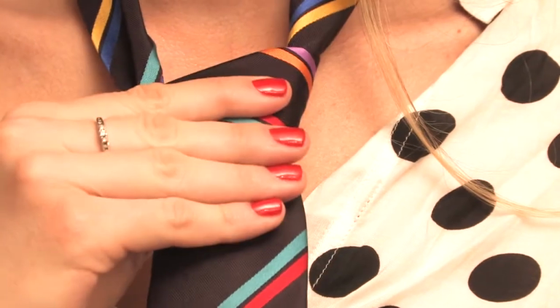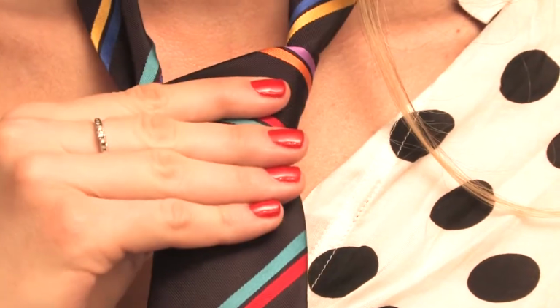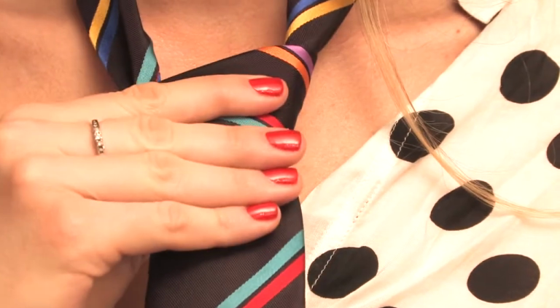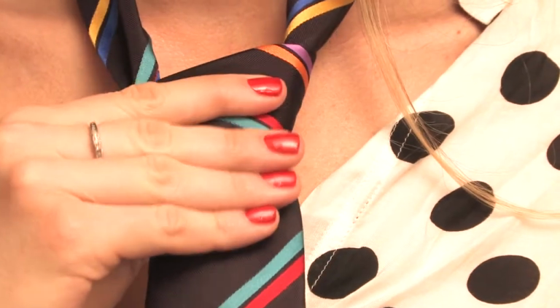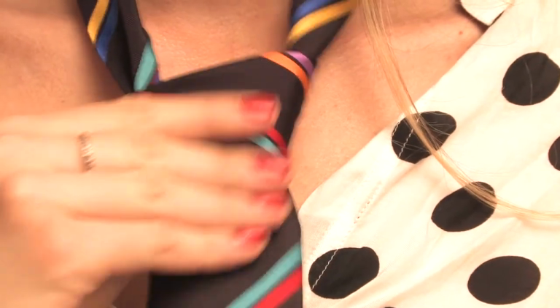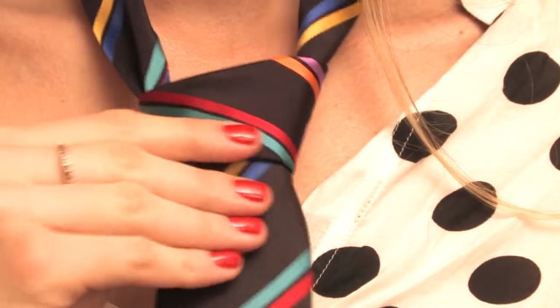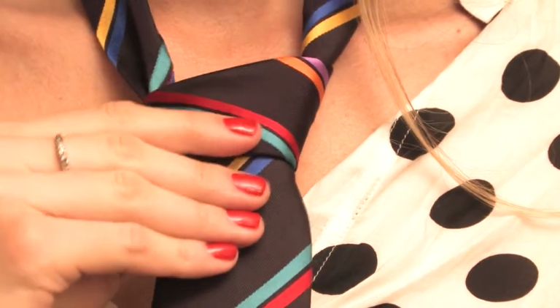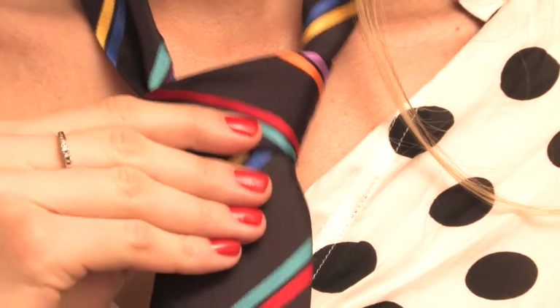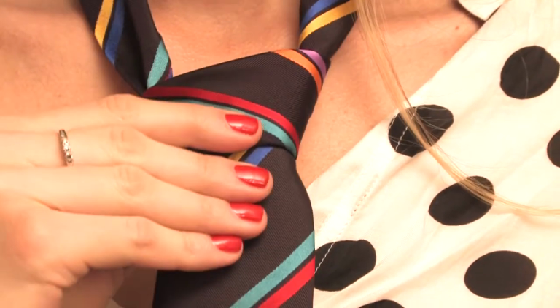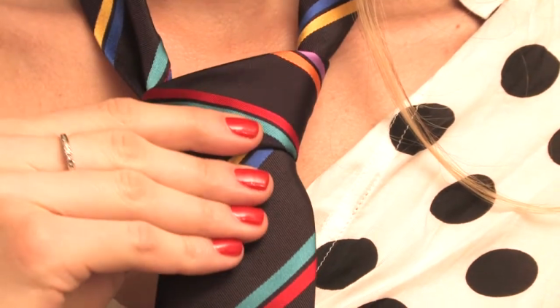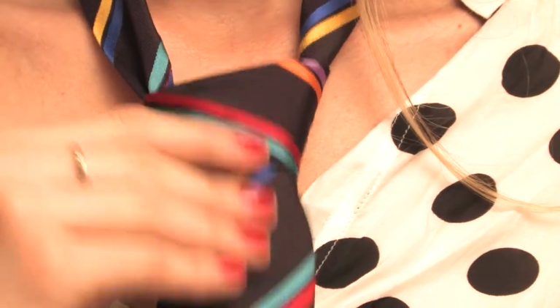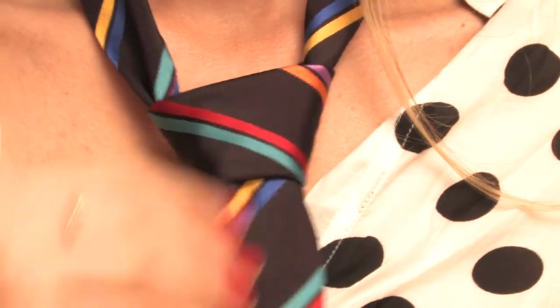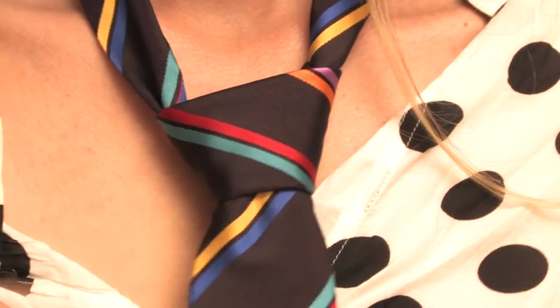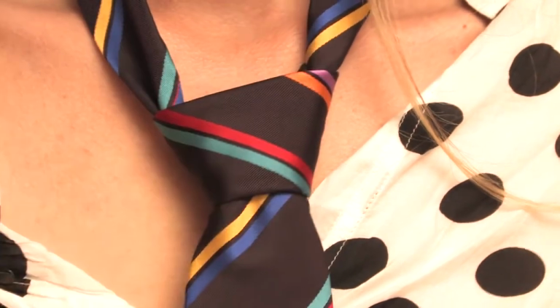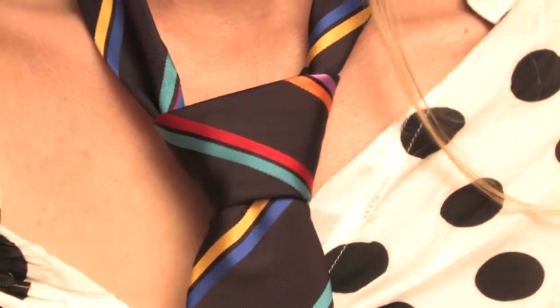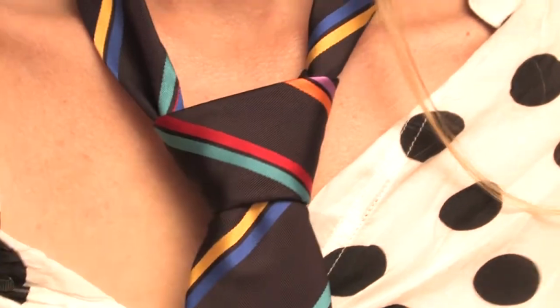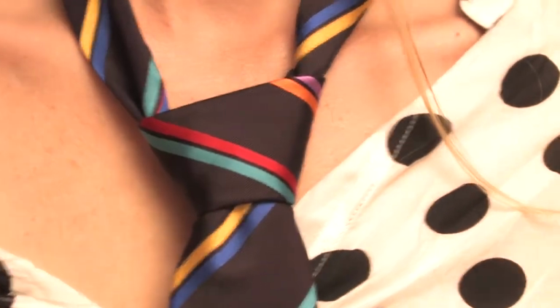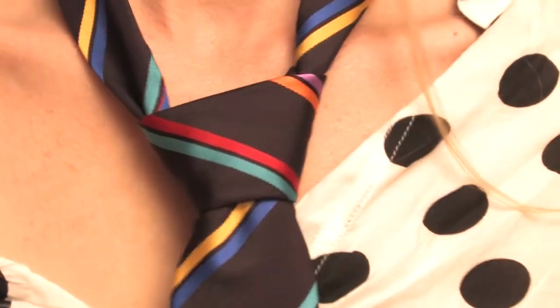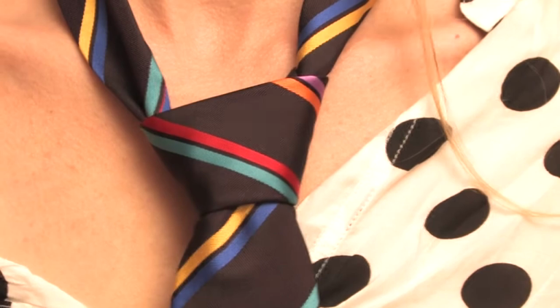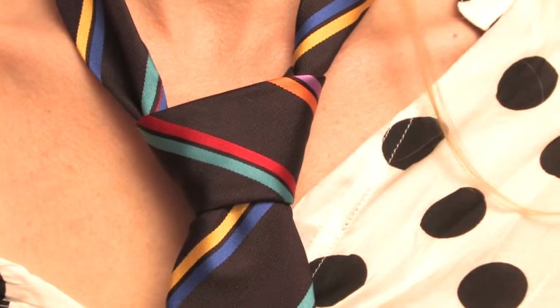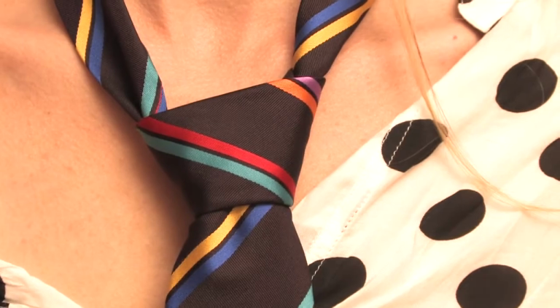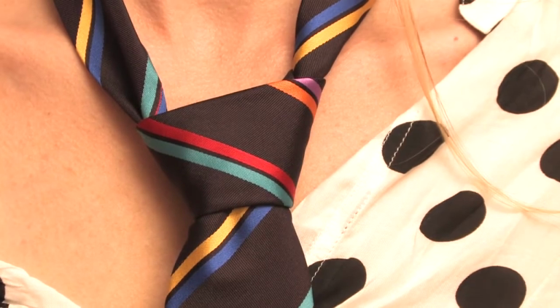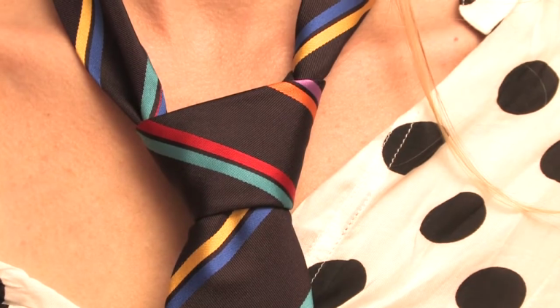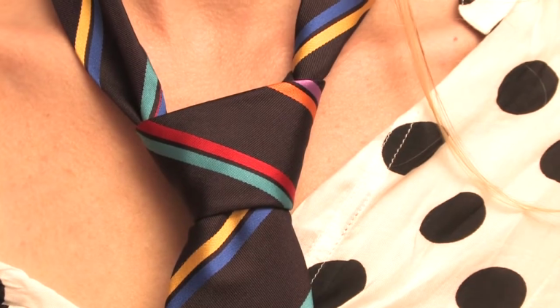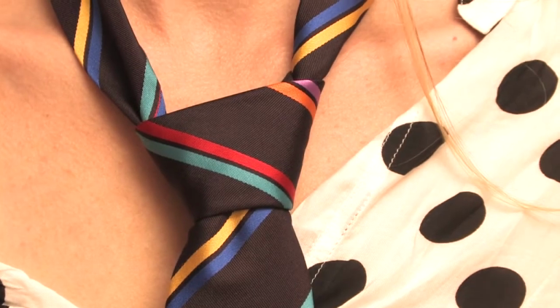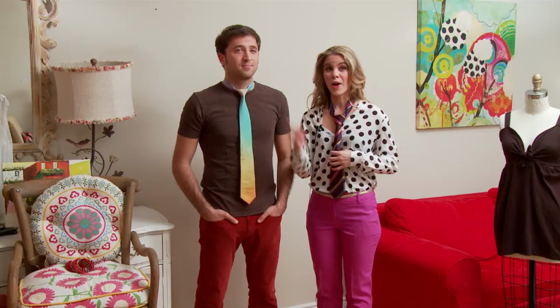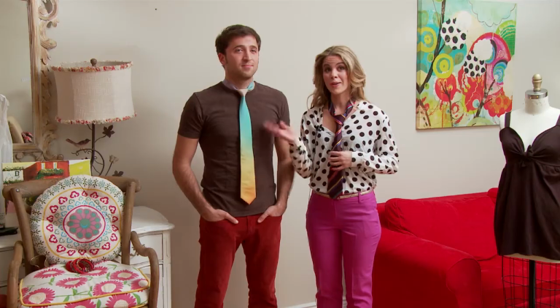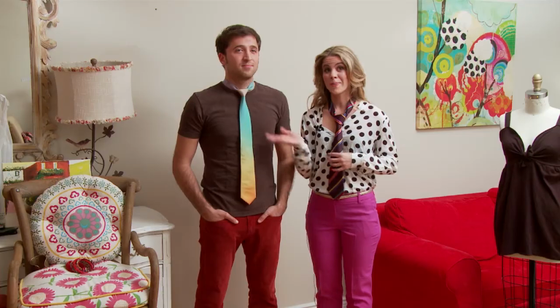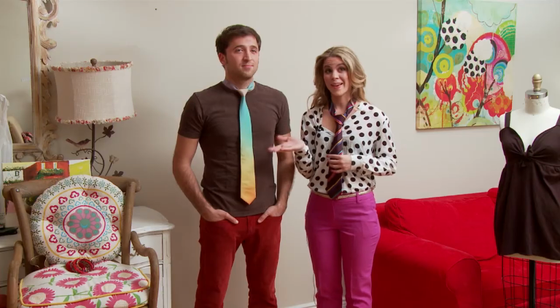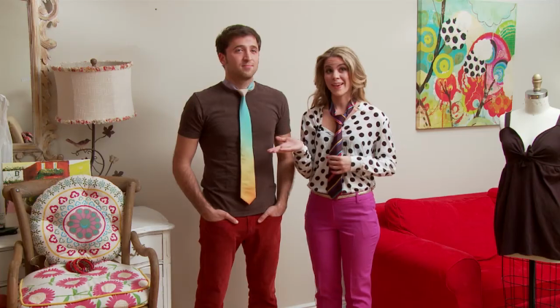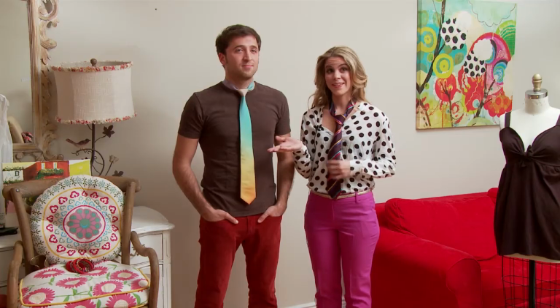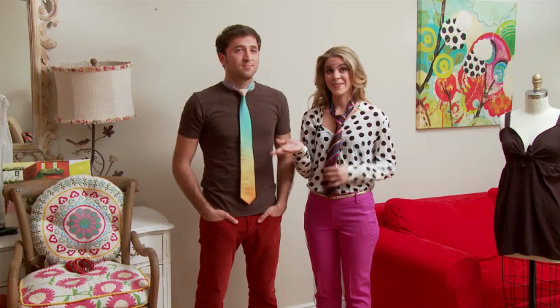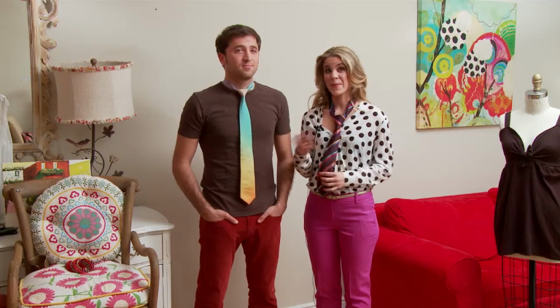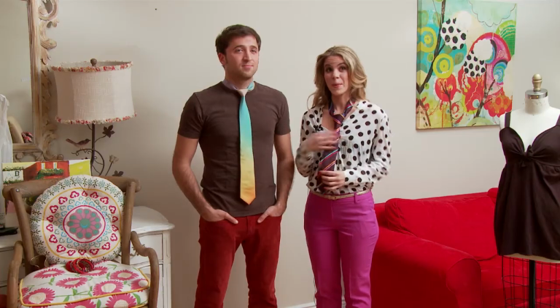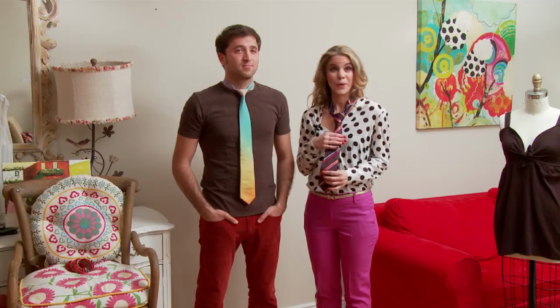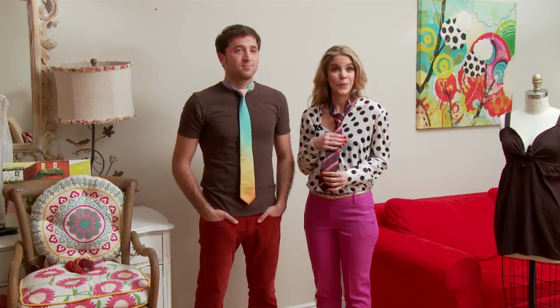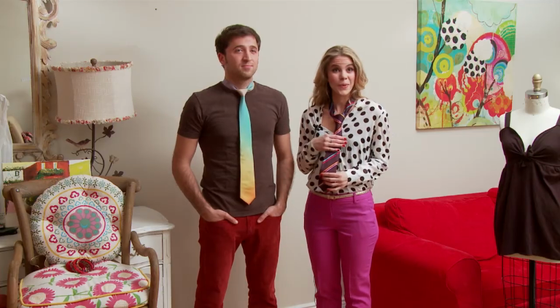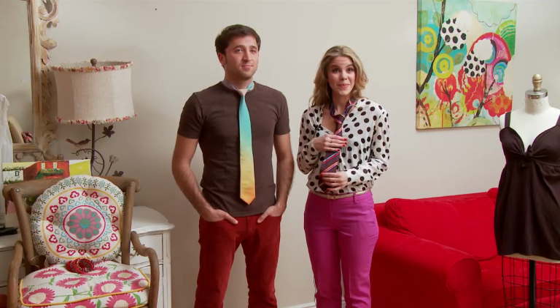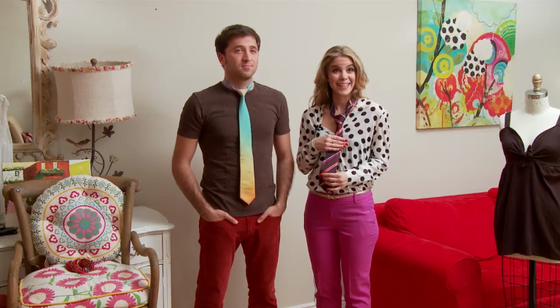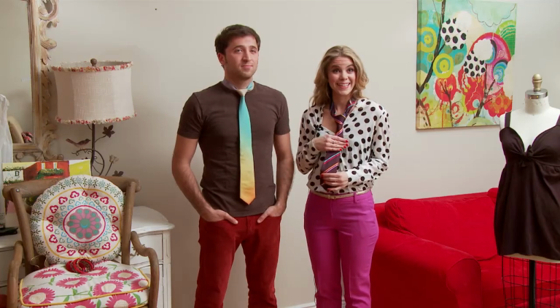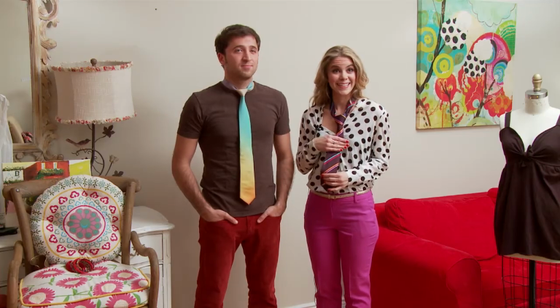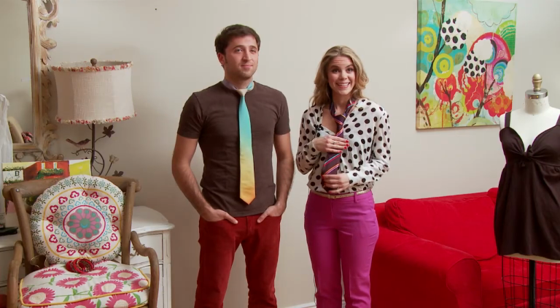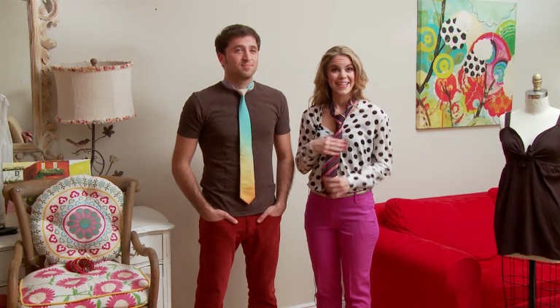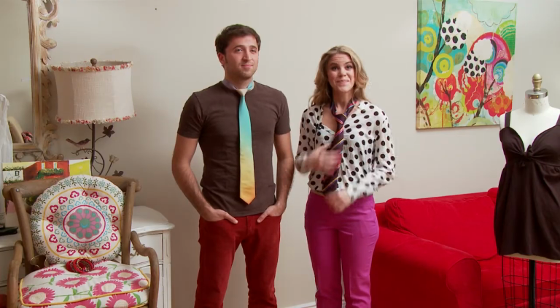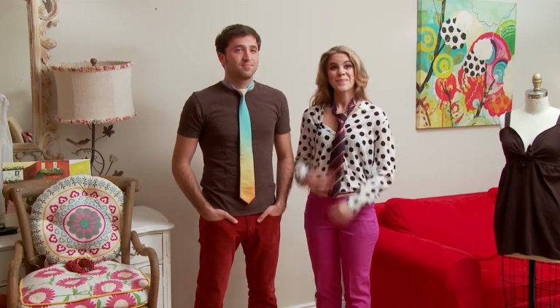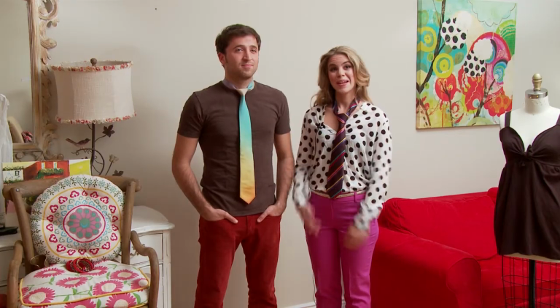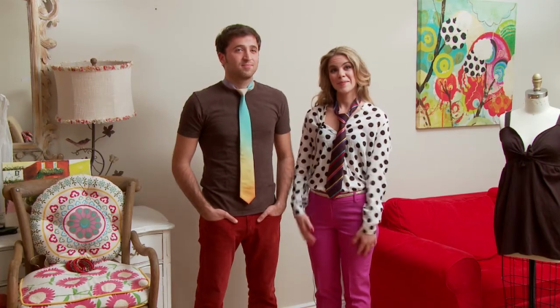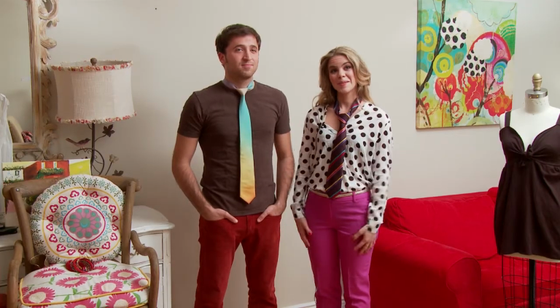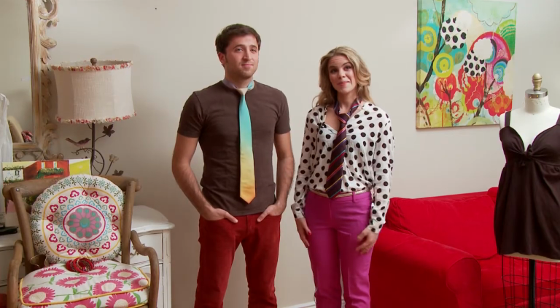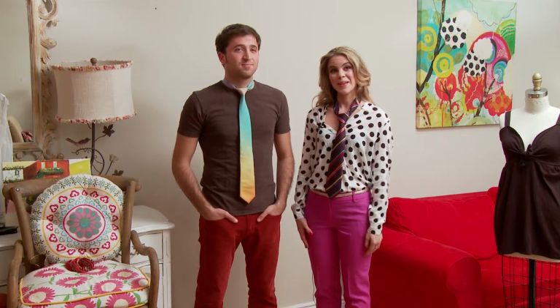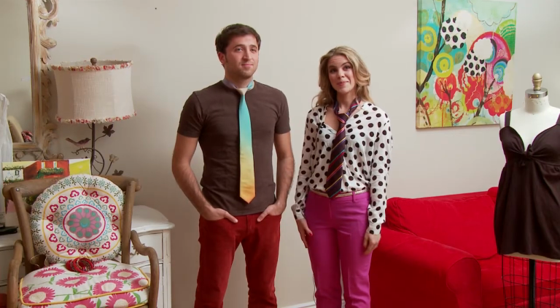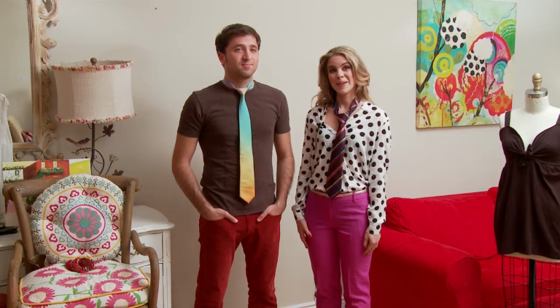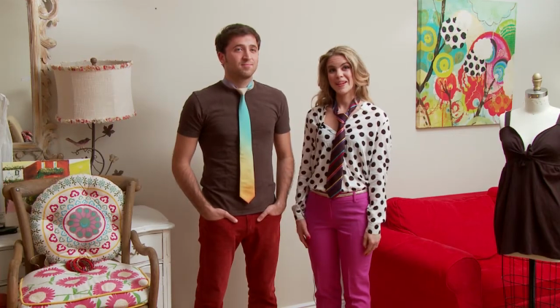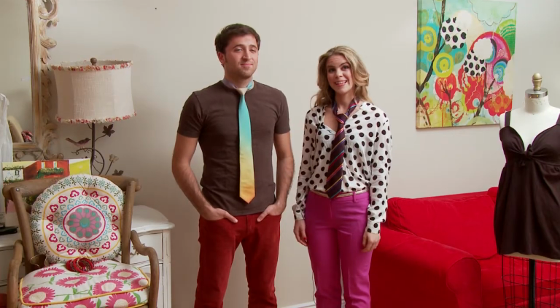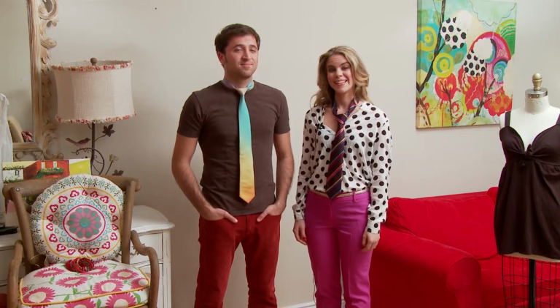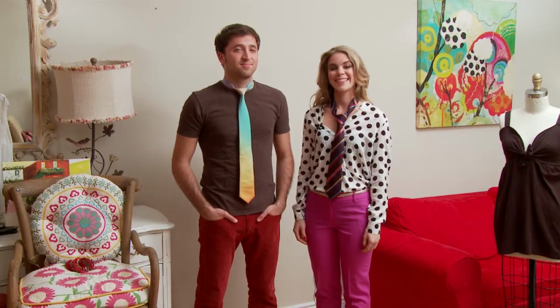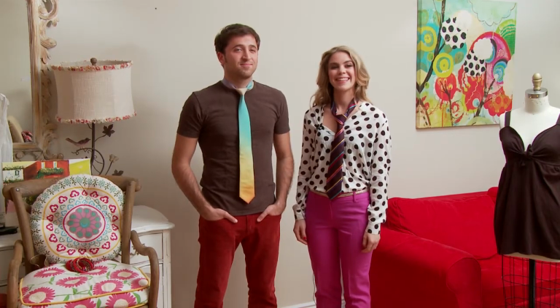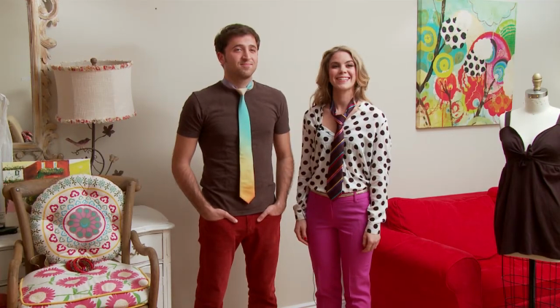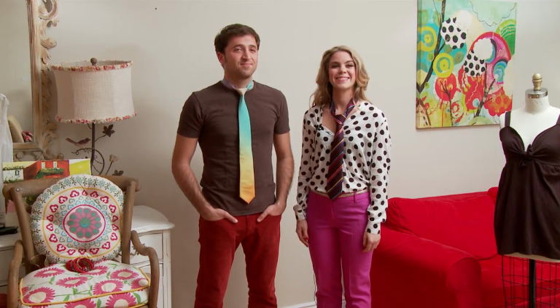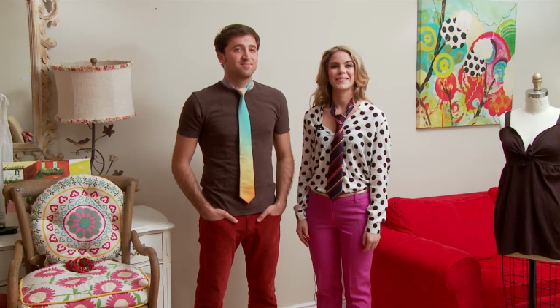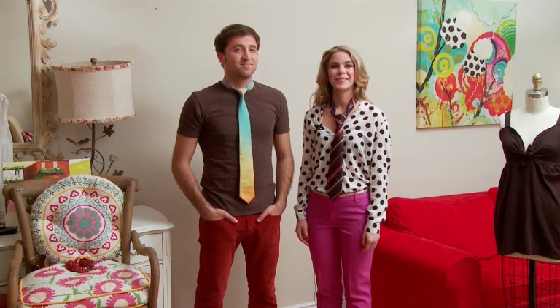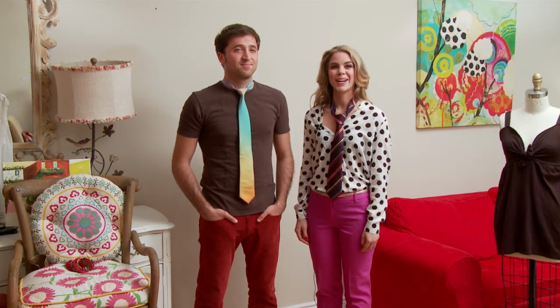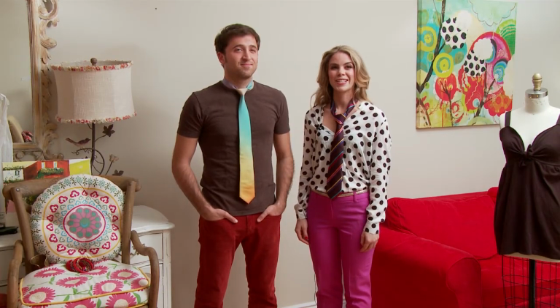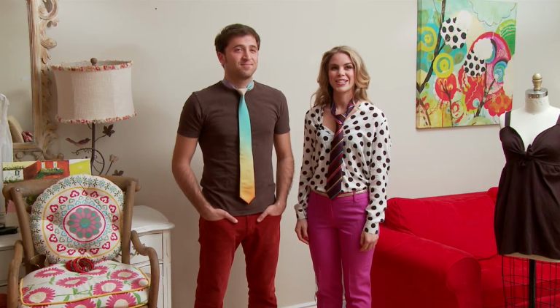Now you know how to tie a beautiful tie on a man or a woman. My name is Amanda Perna. Thanks for watching.